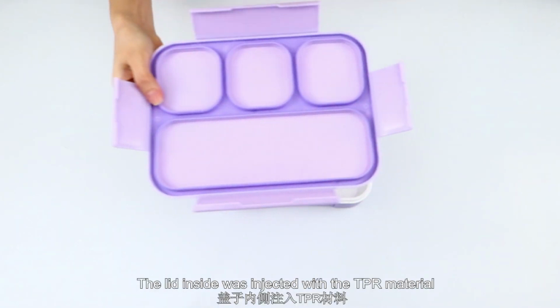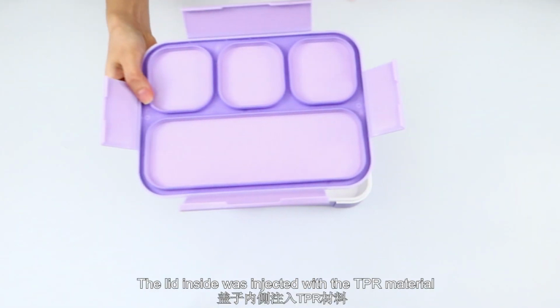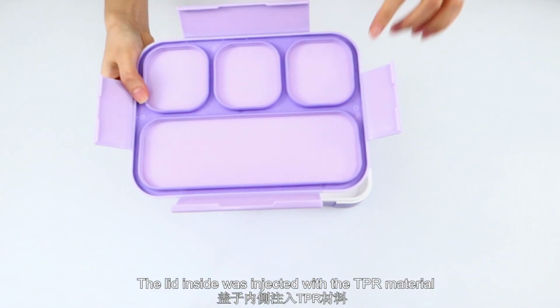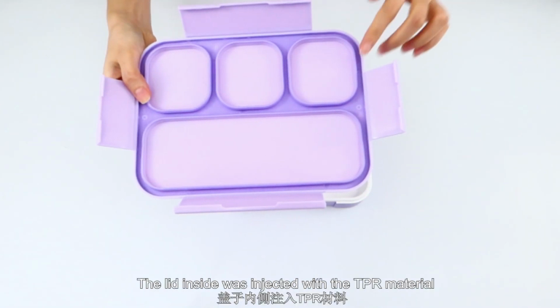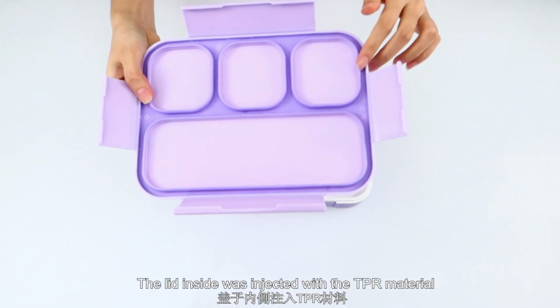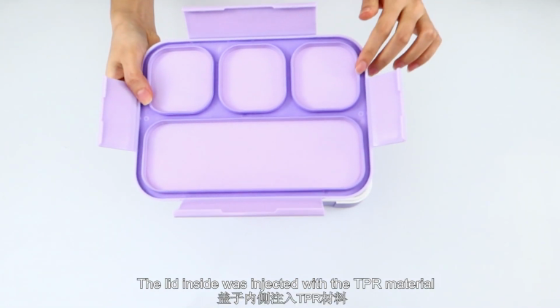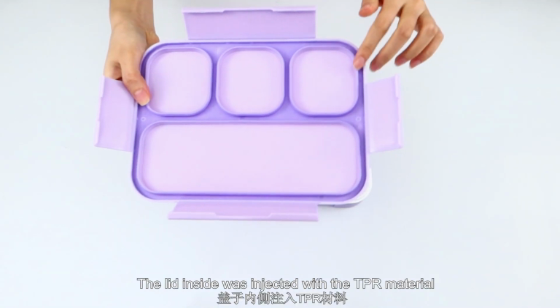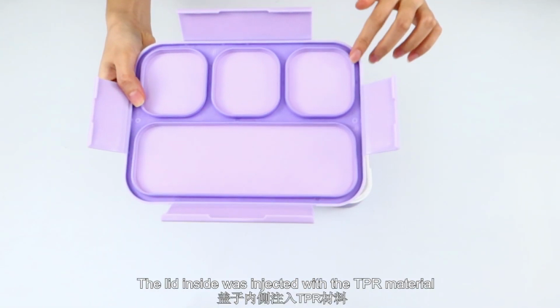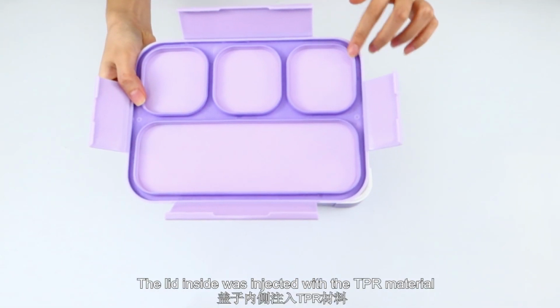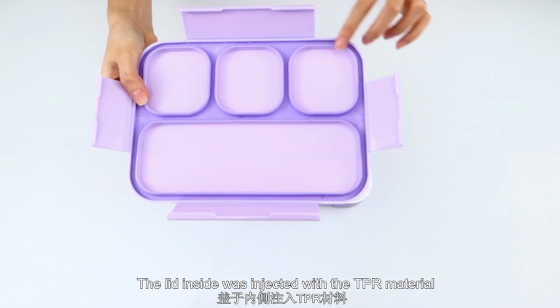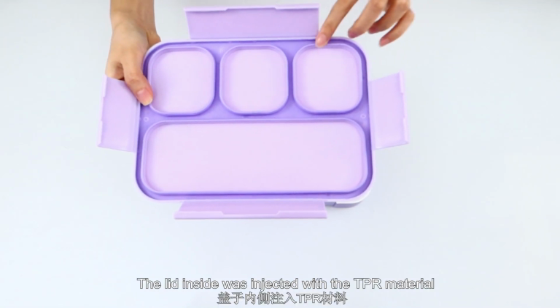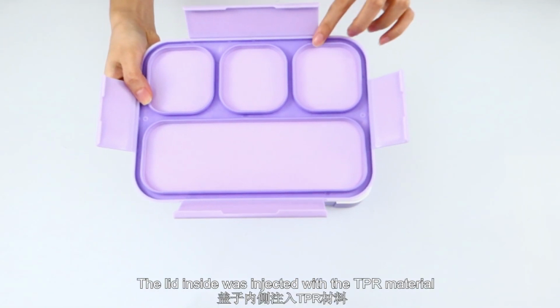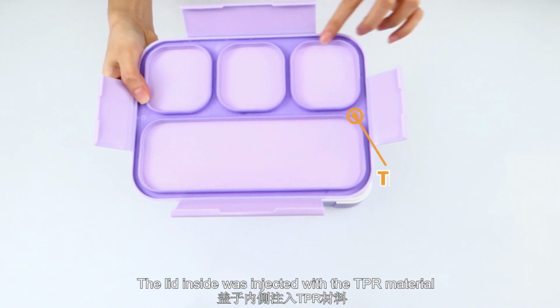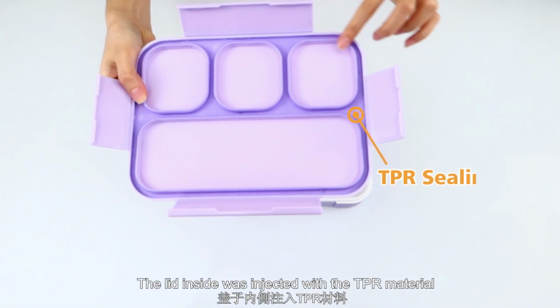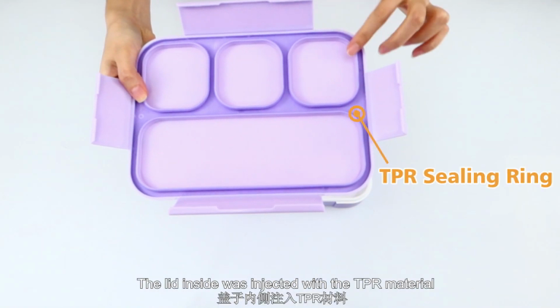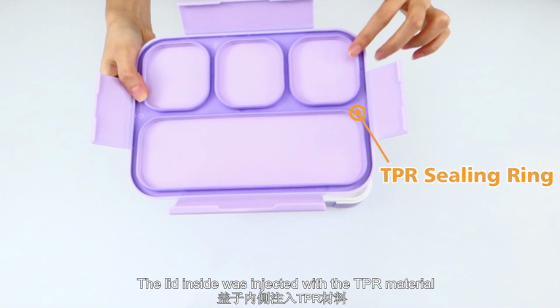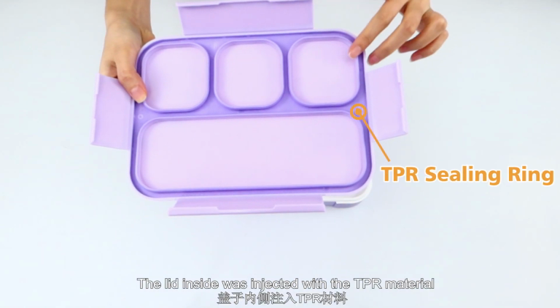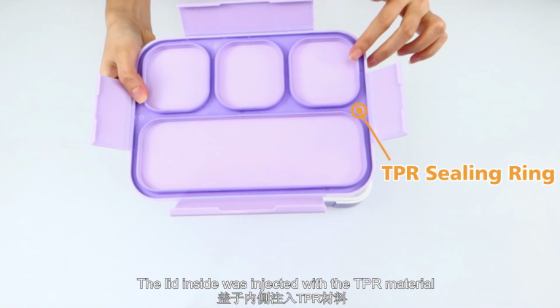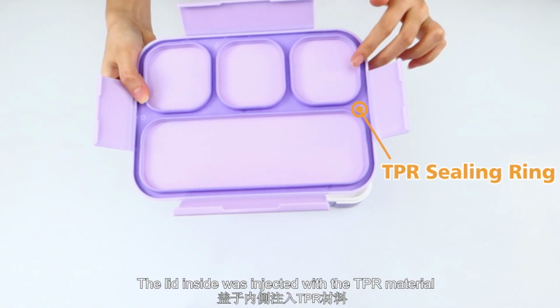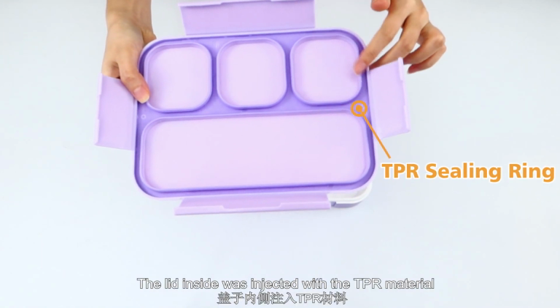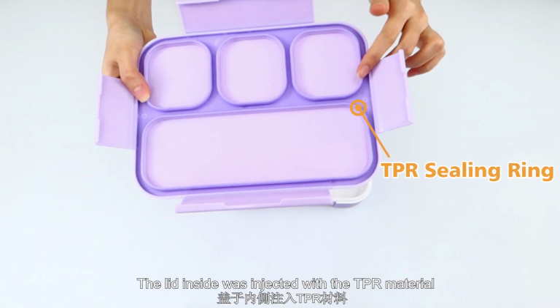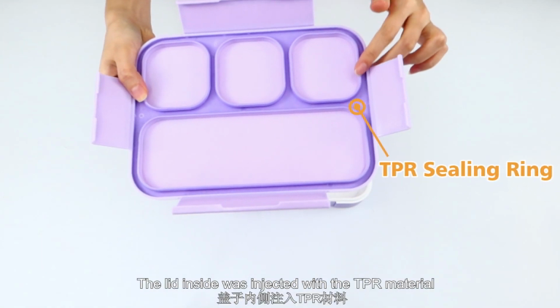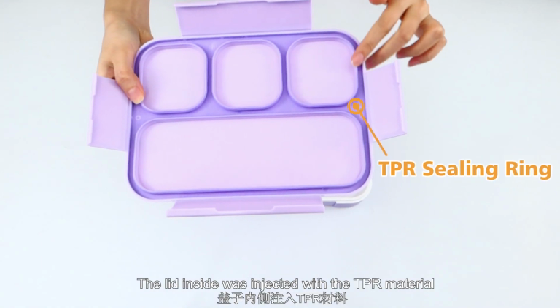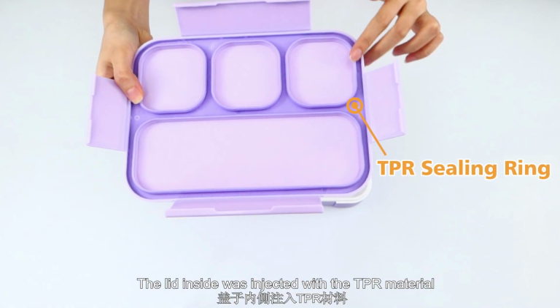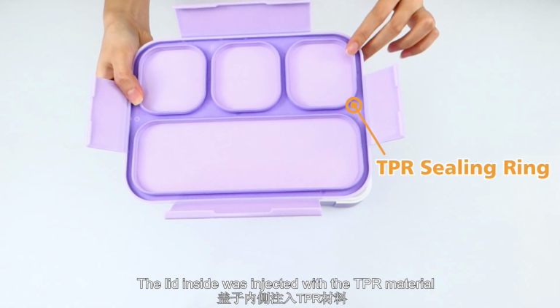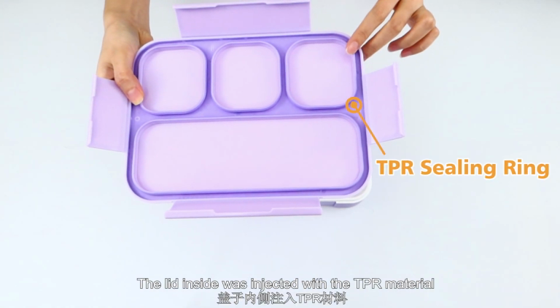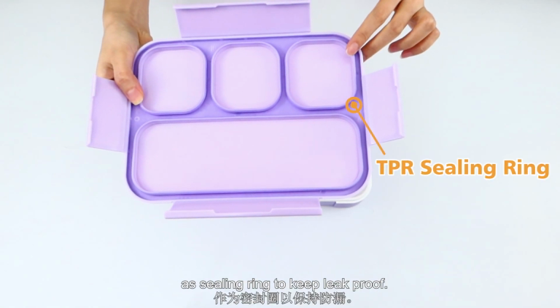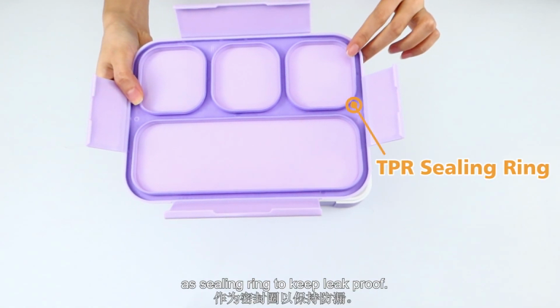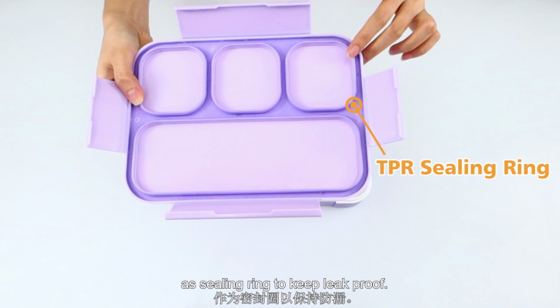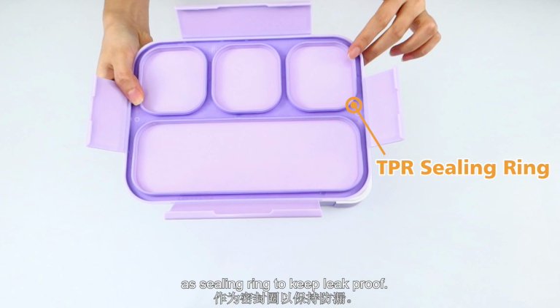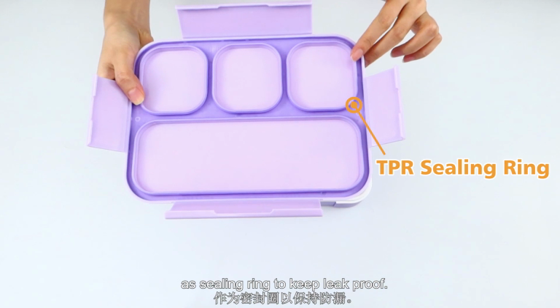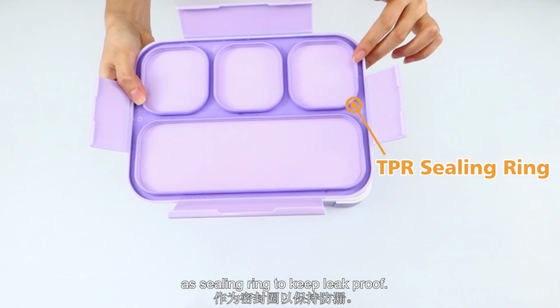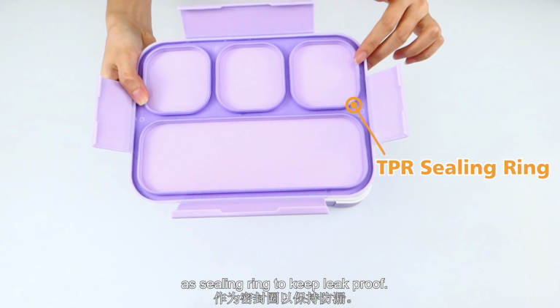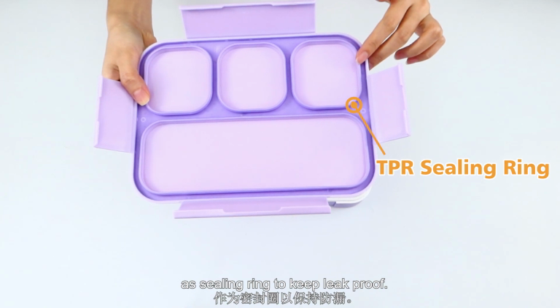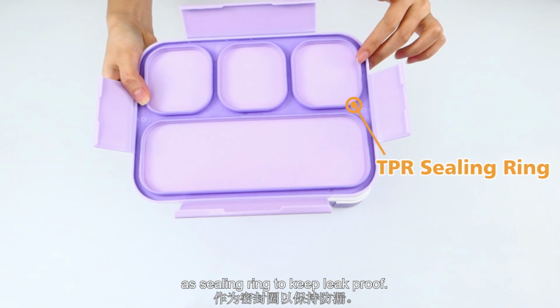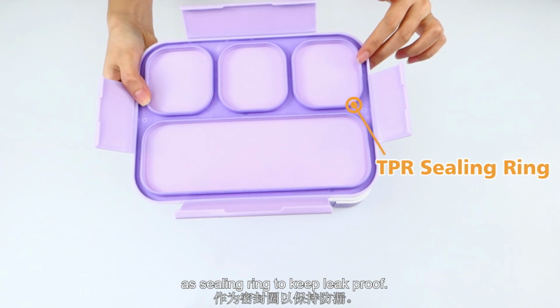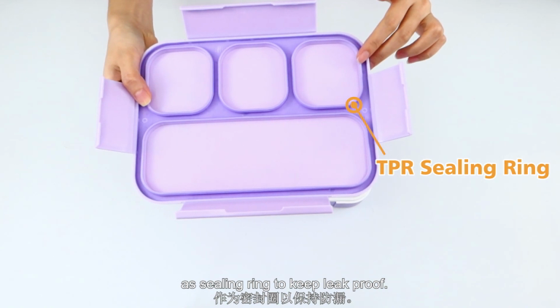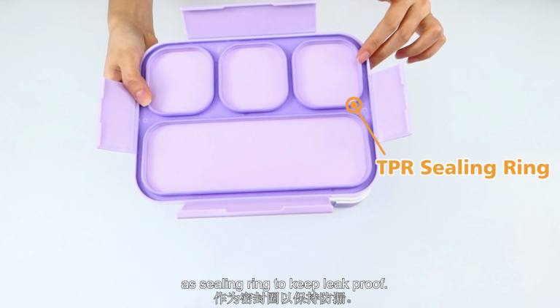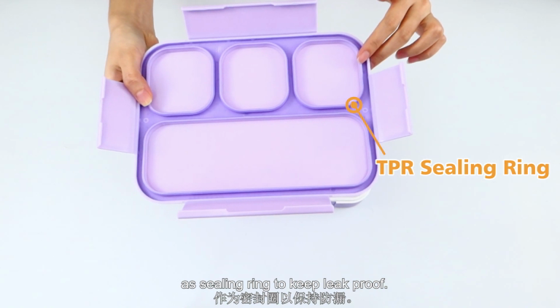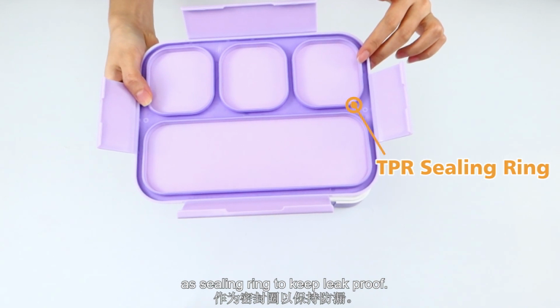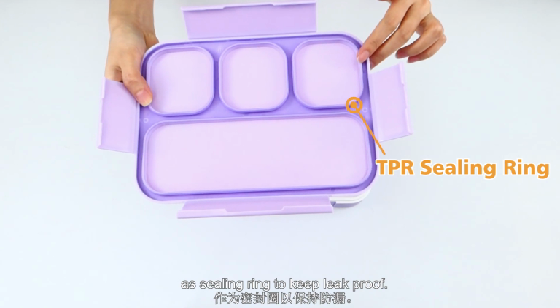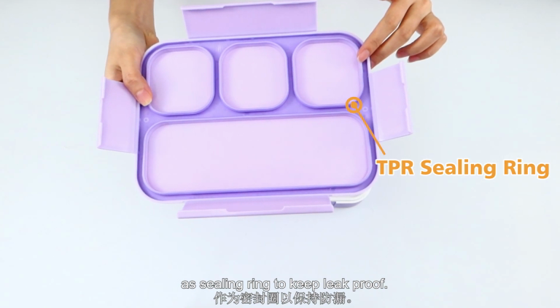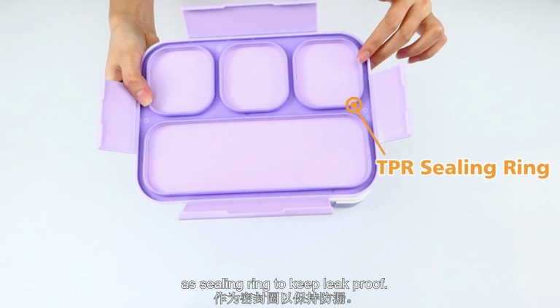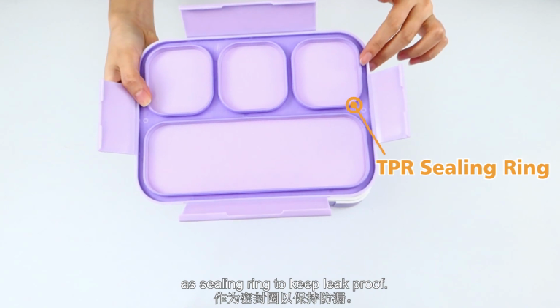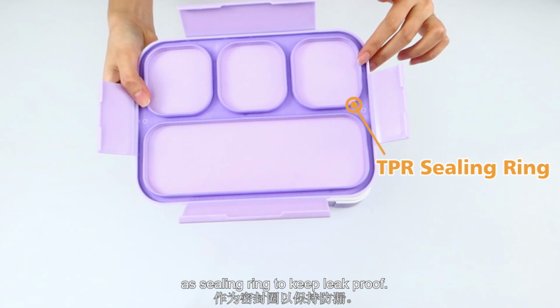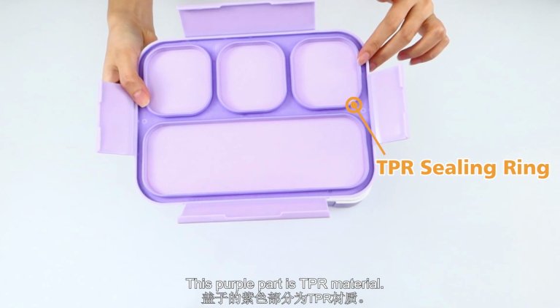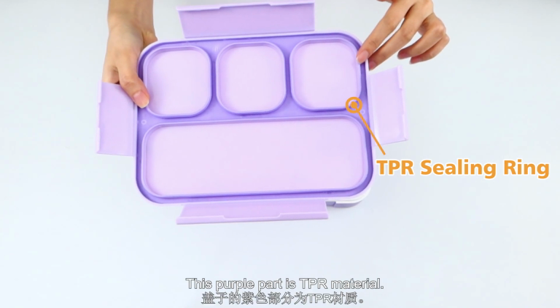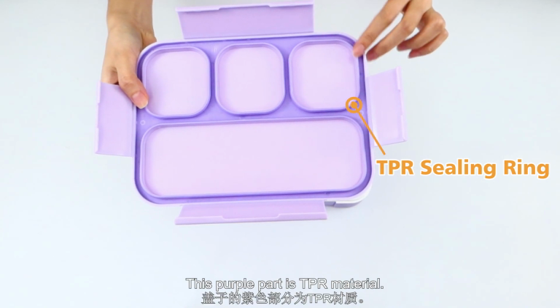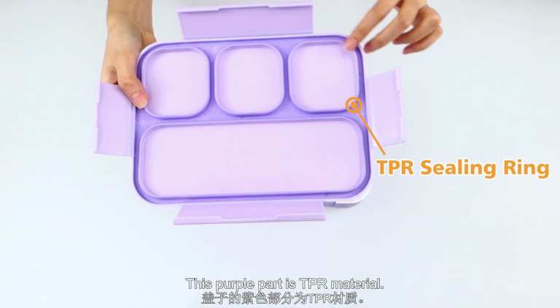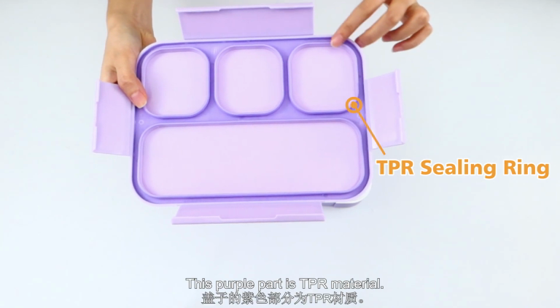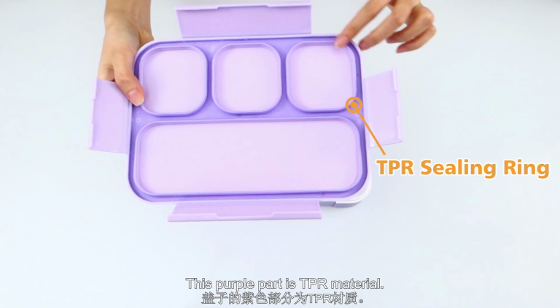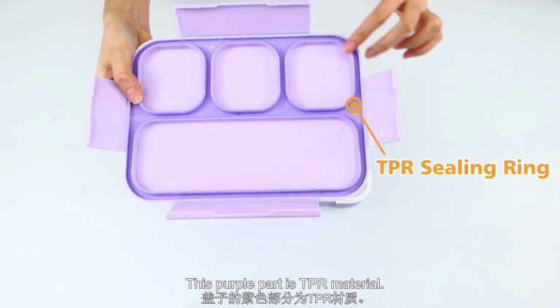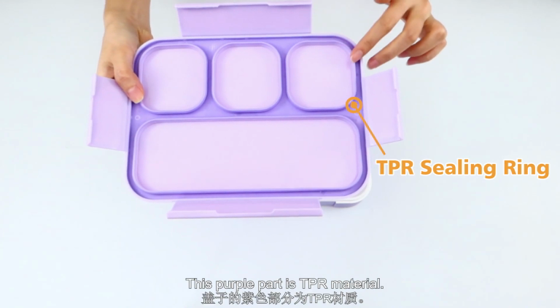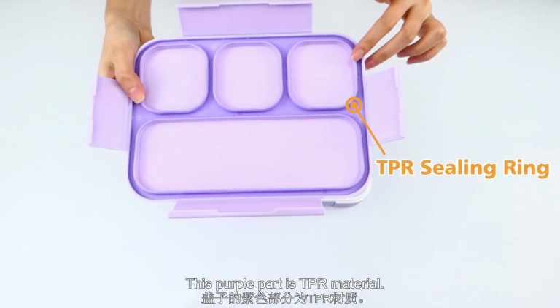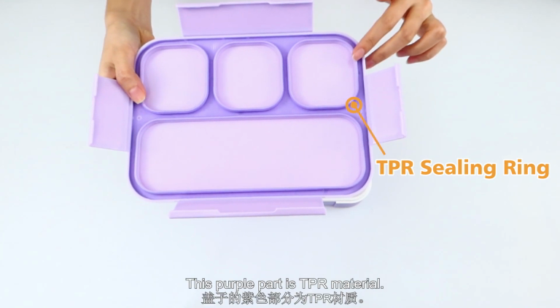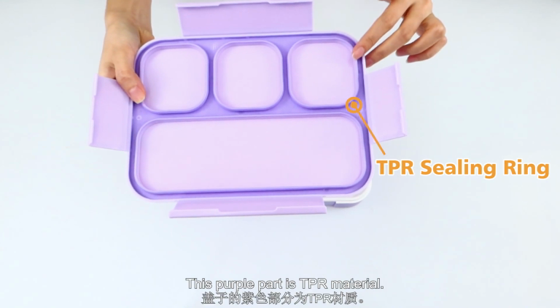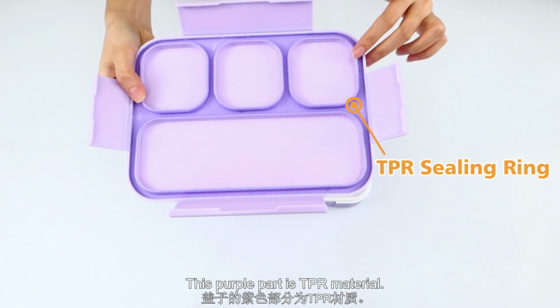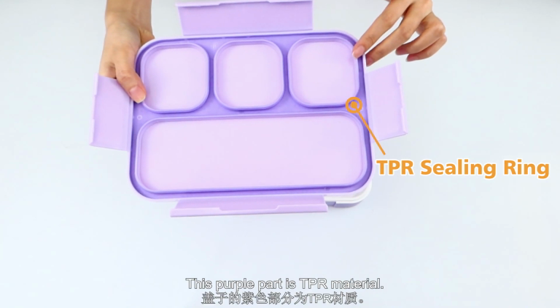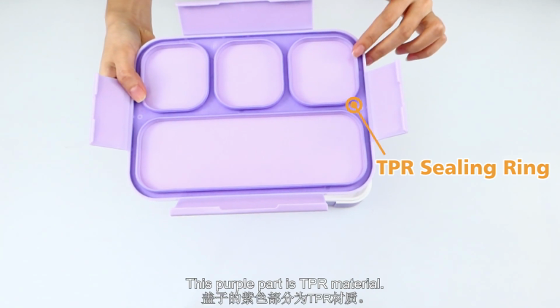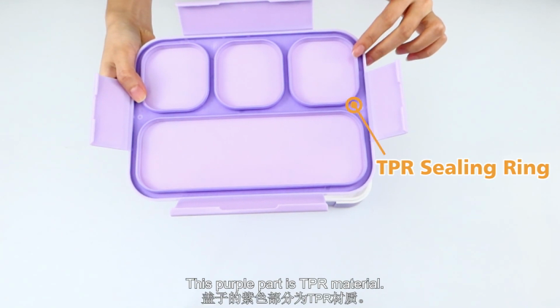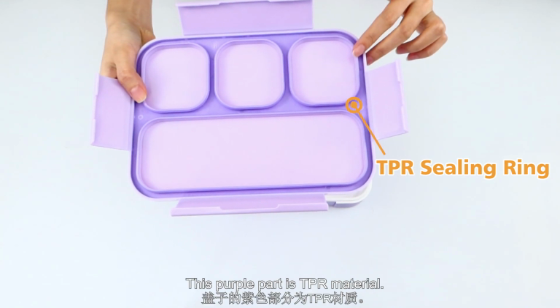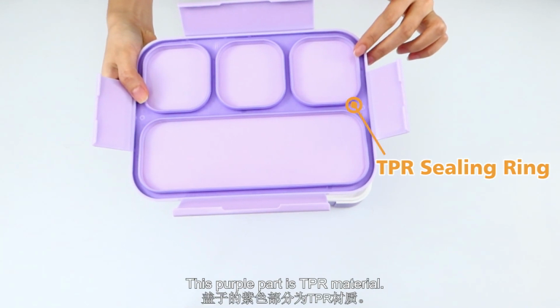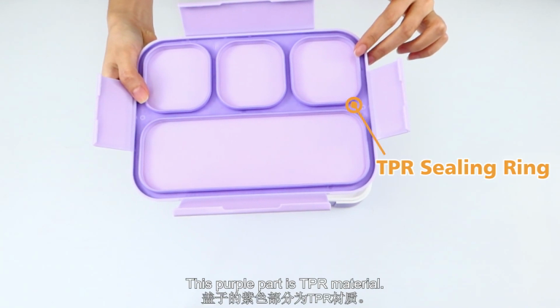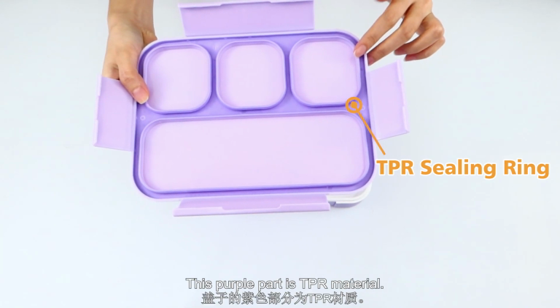The inside of the lid has ejected TPR material to keep it sealed and leak-proof. This purple part is TPR material.